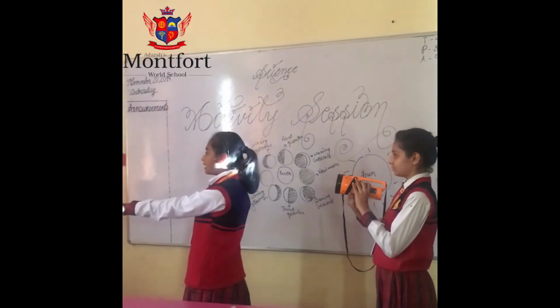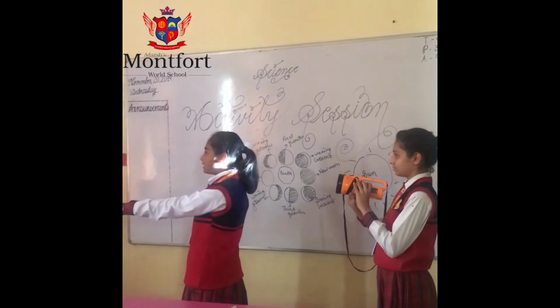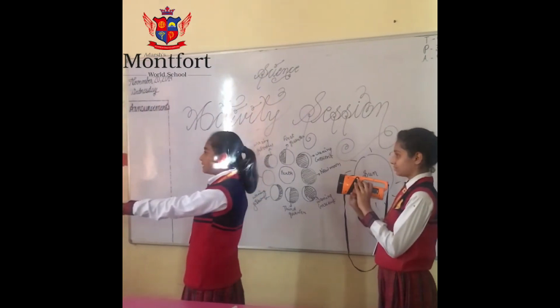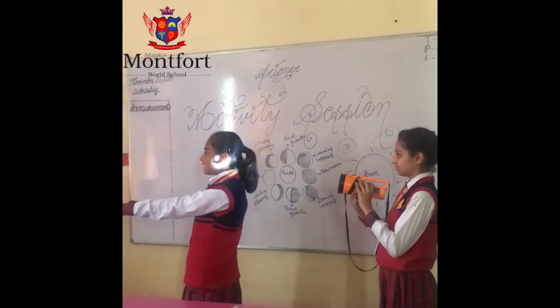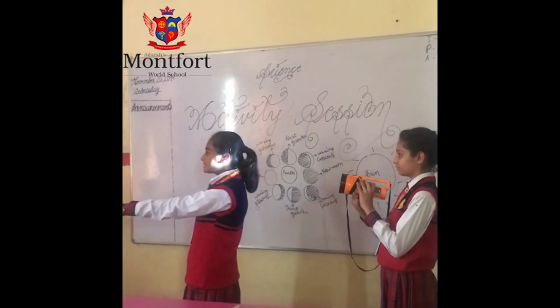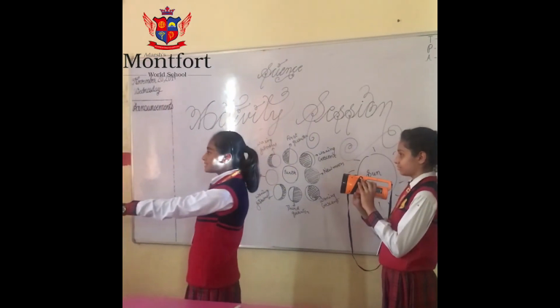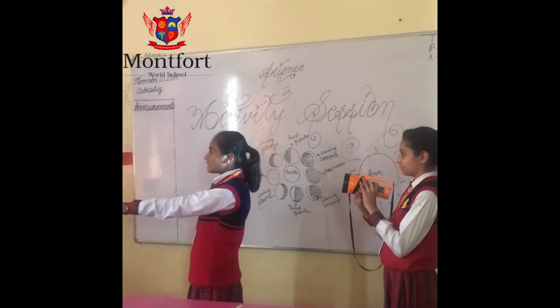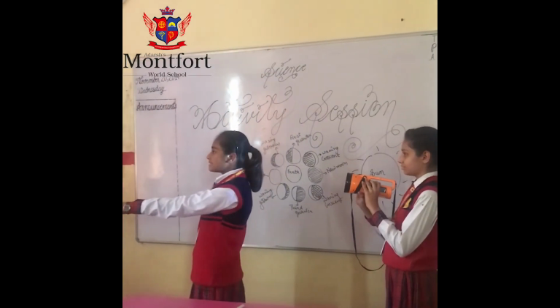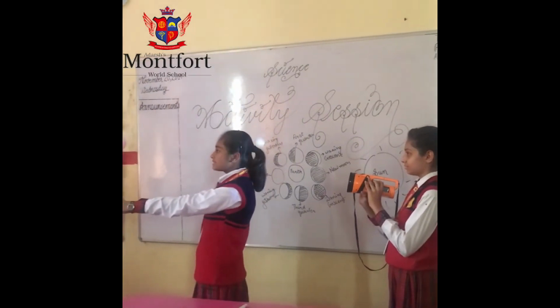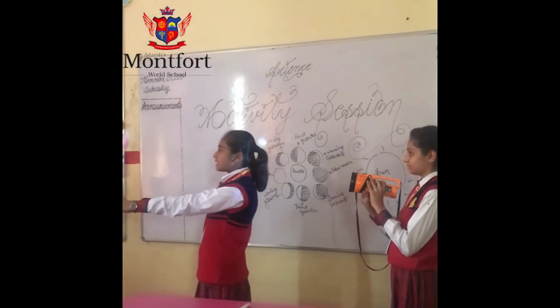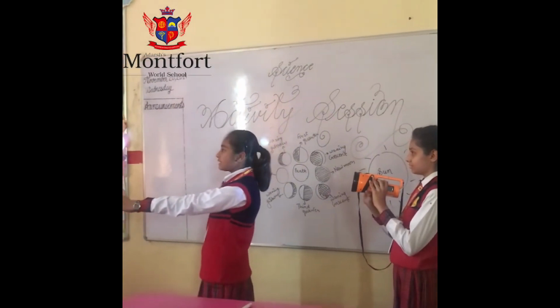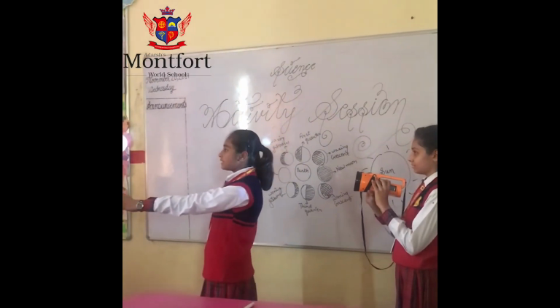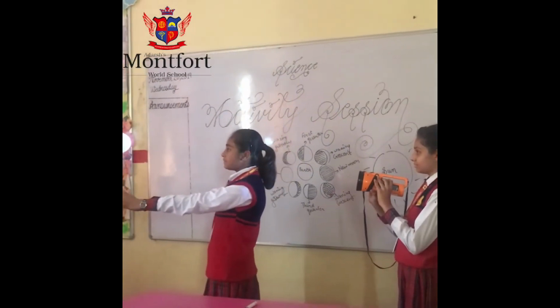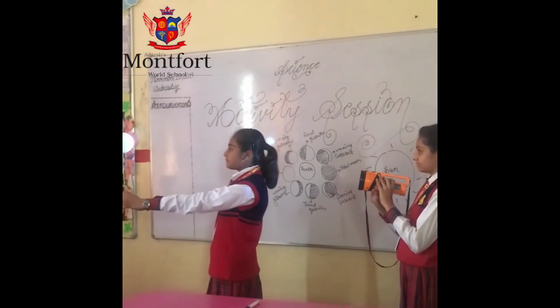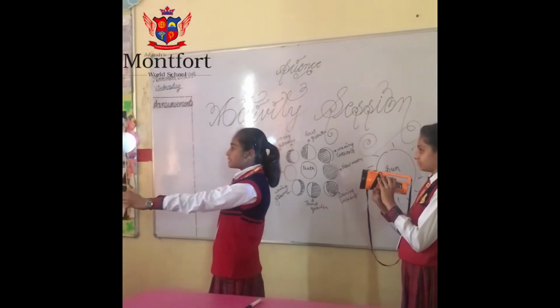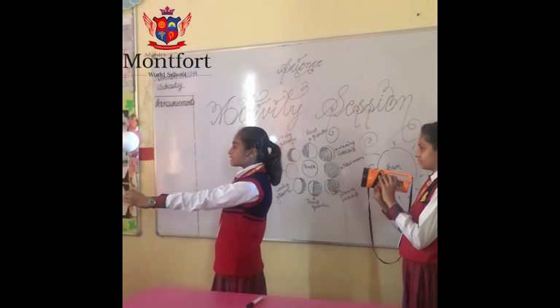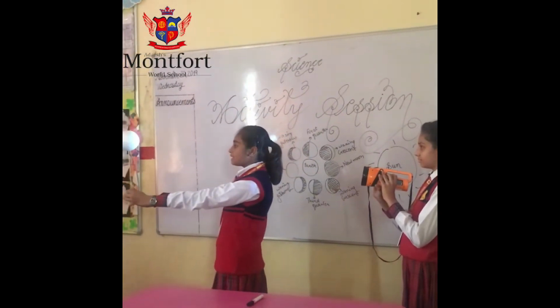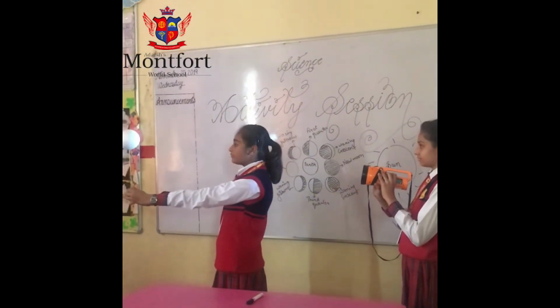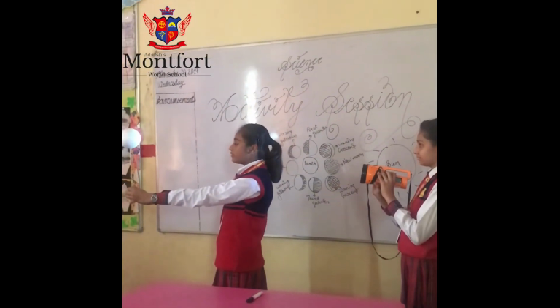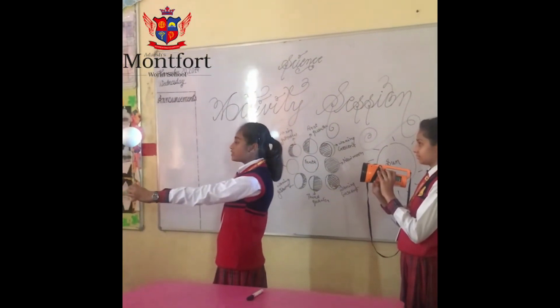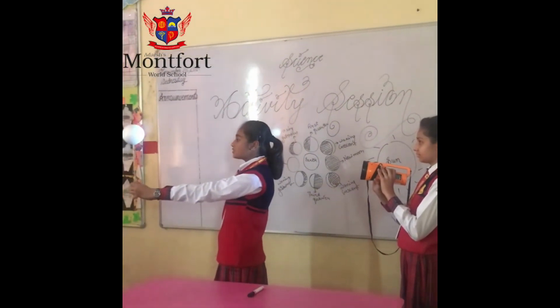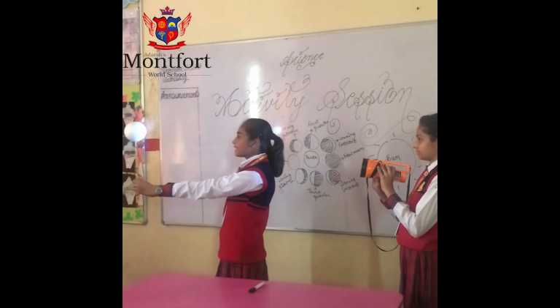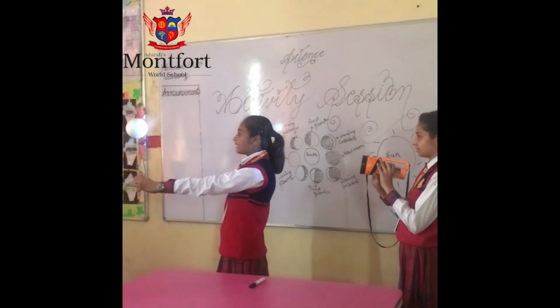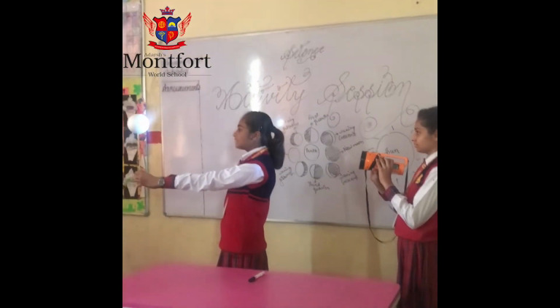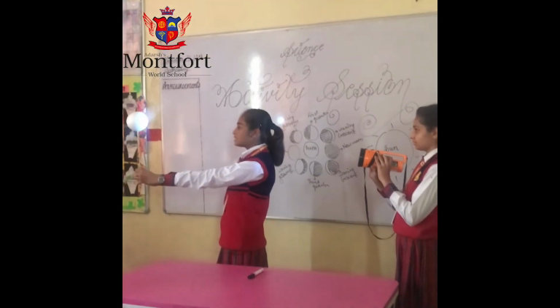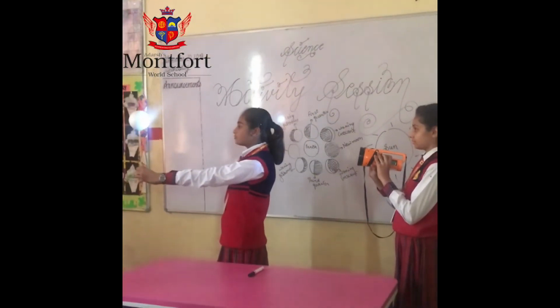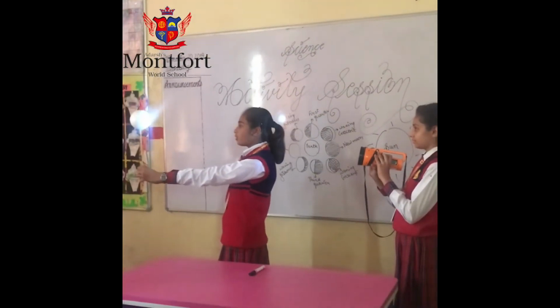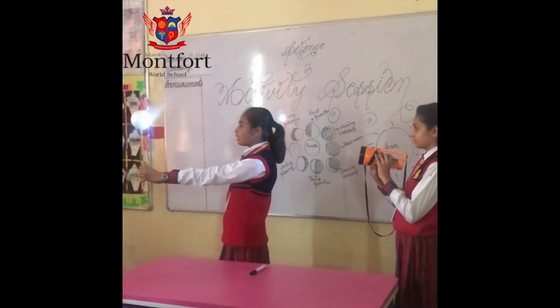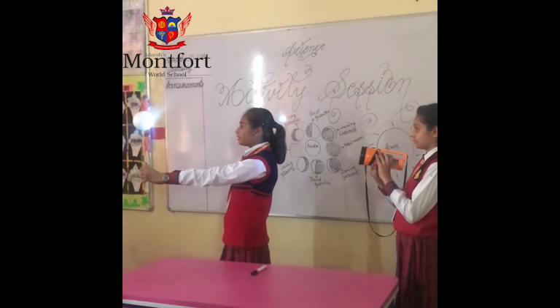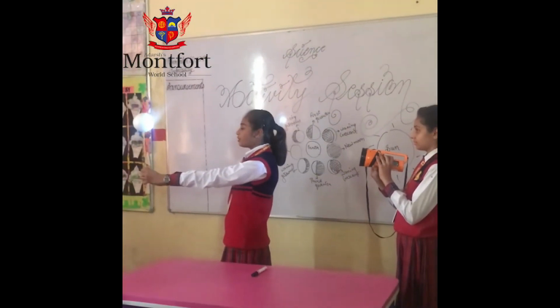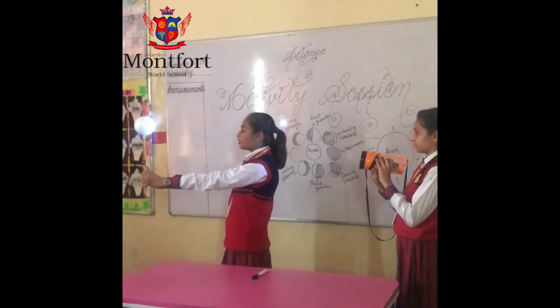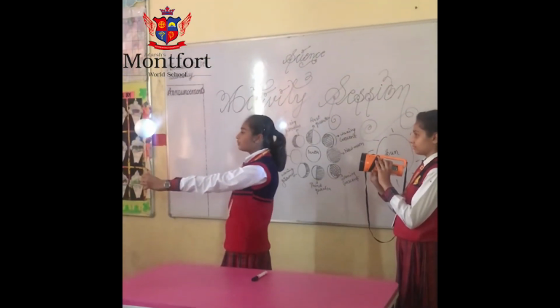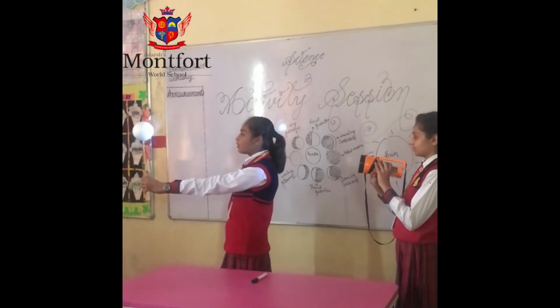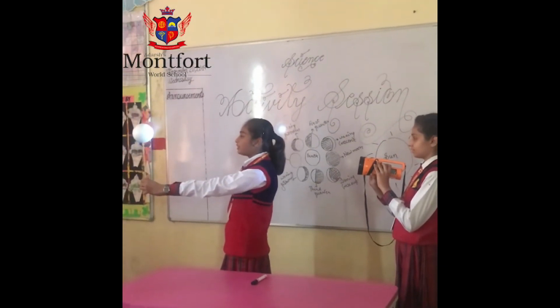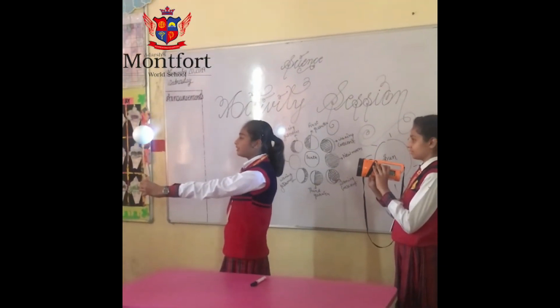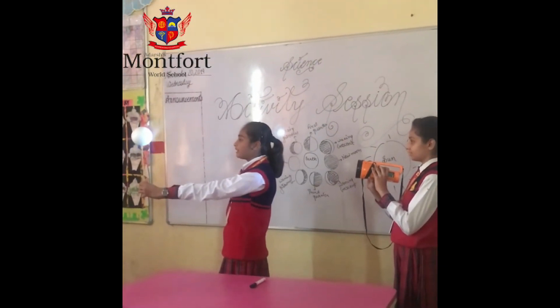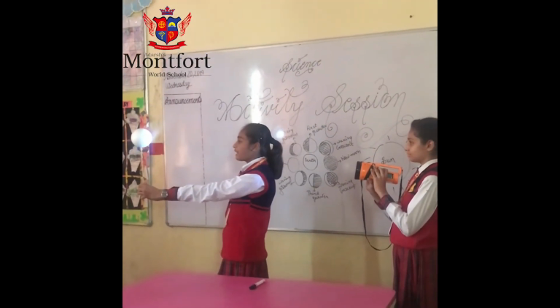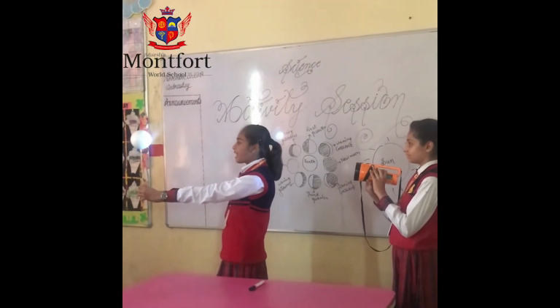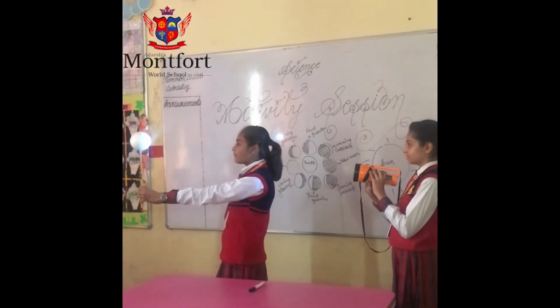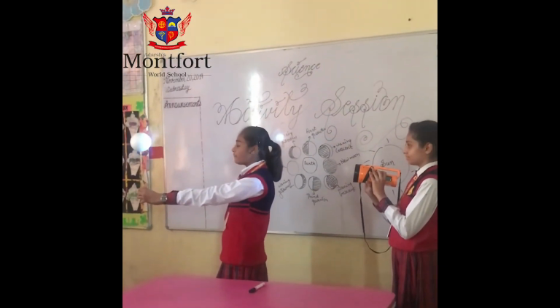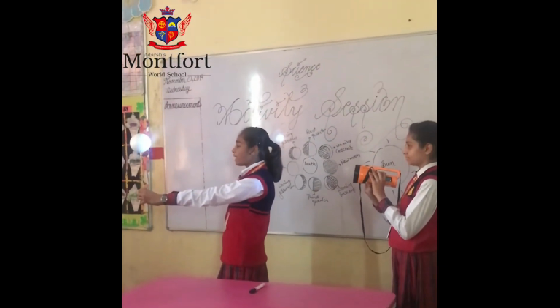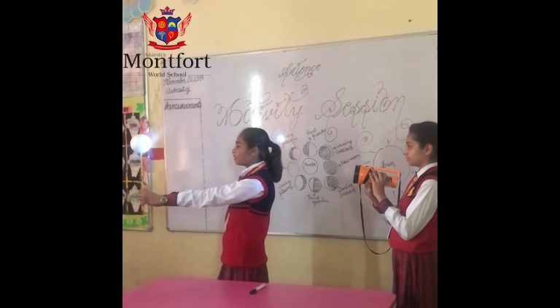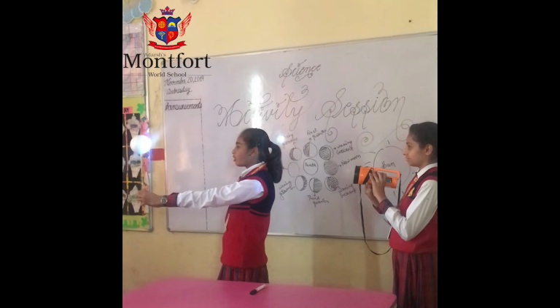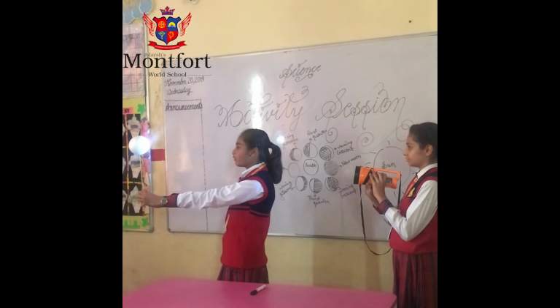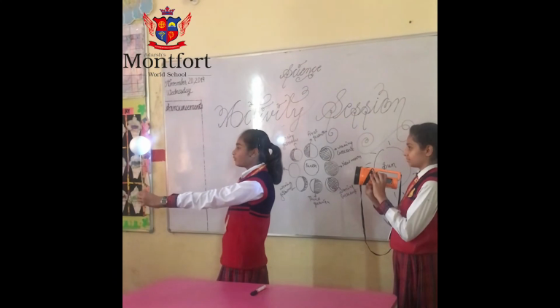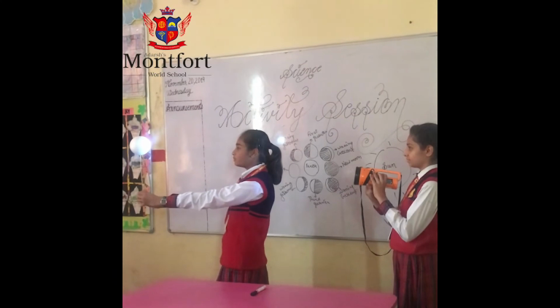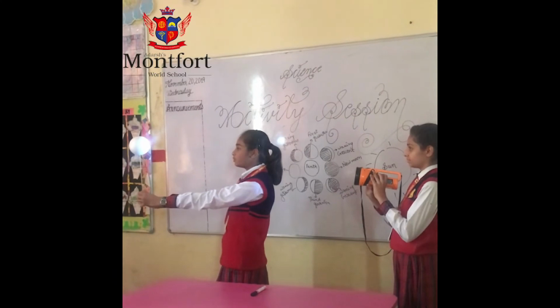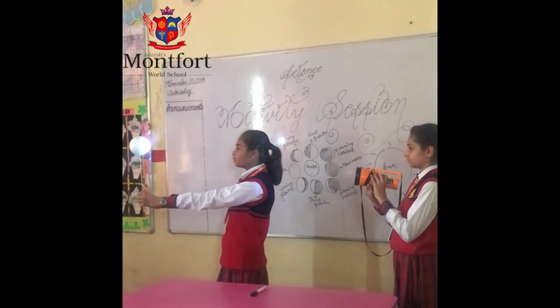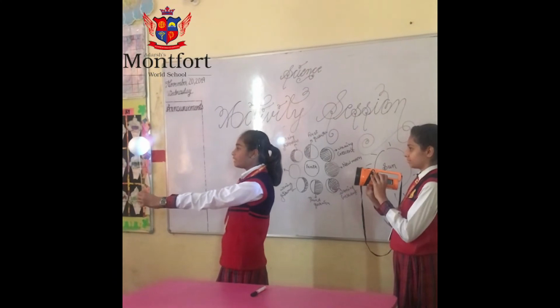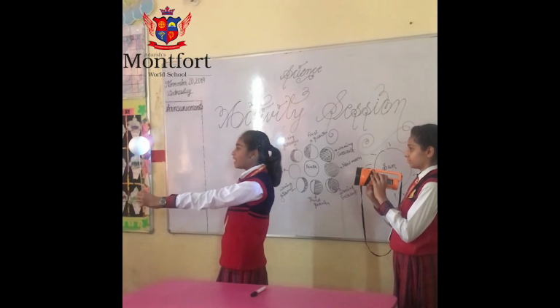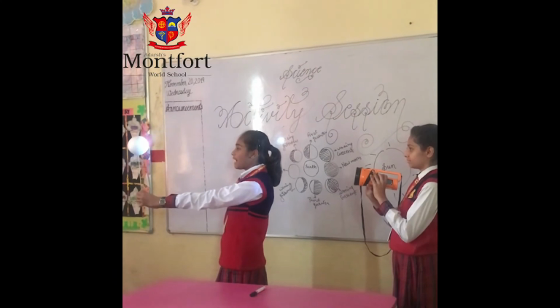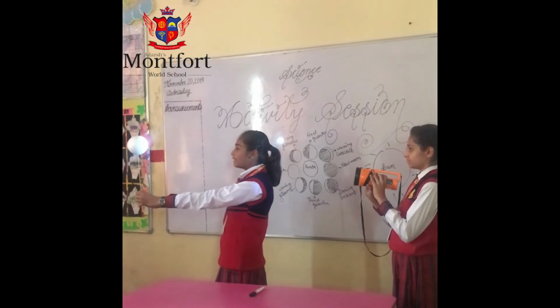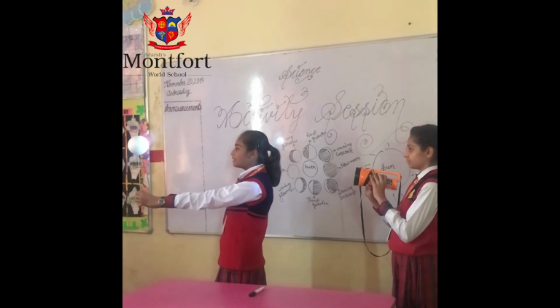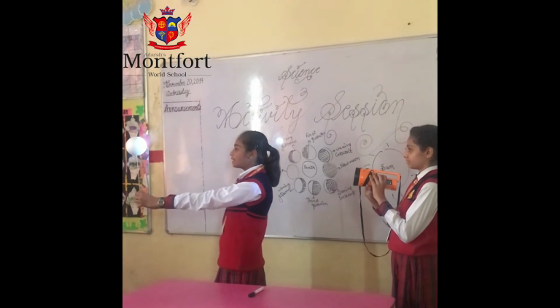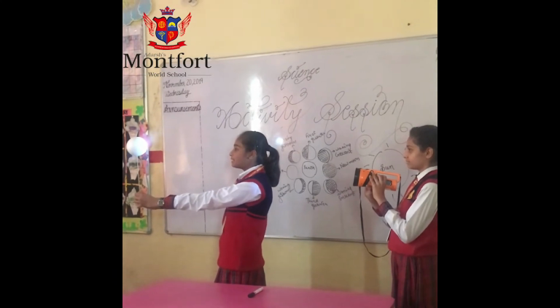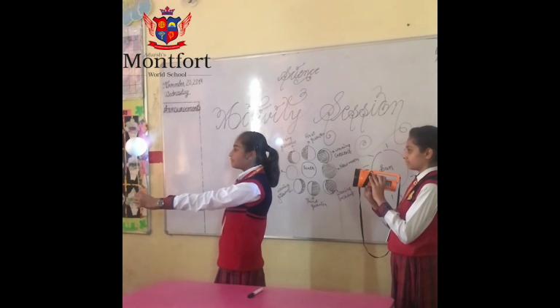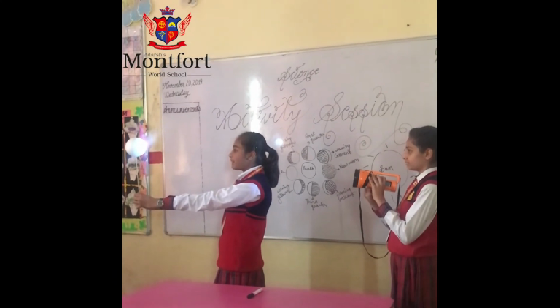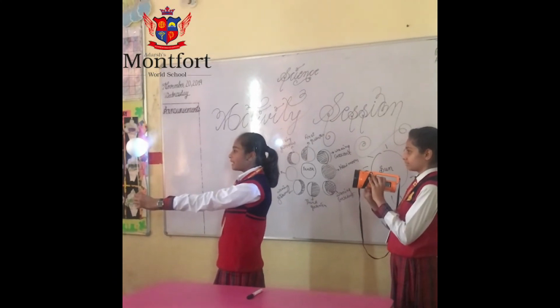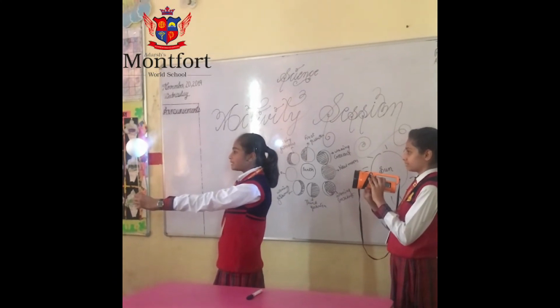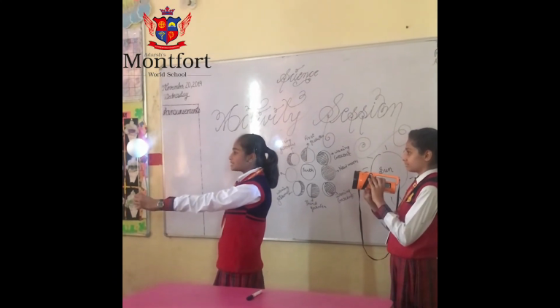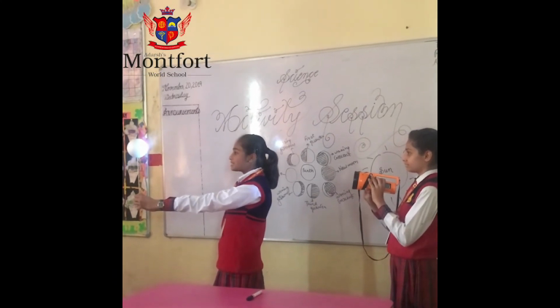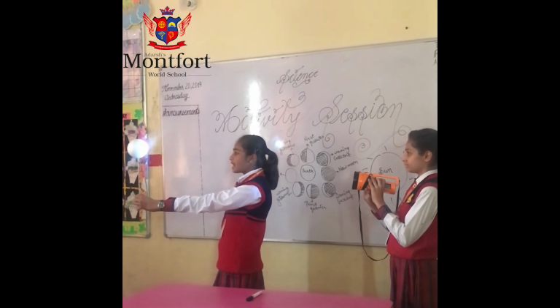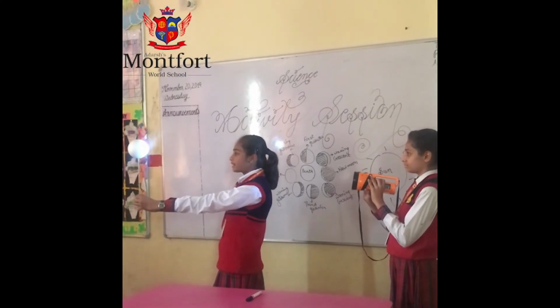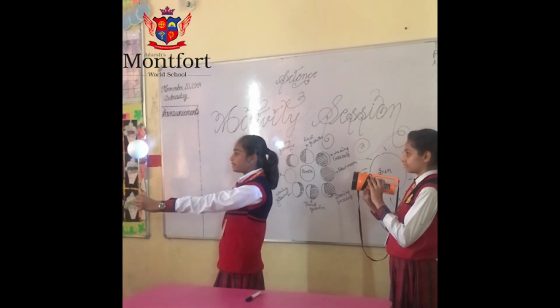Next is the third quarter, in which light is falling on half part of the moon and the other part is darker.